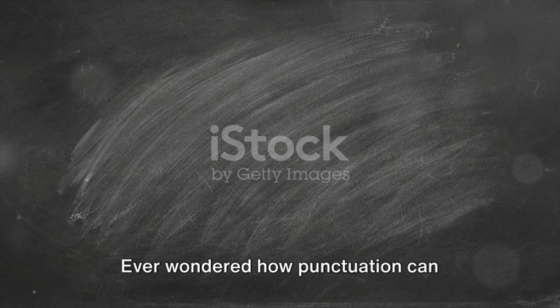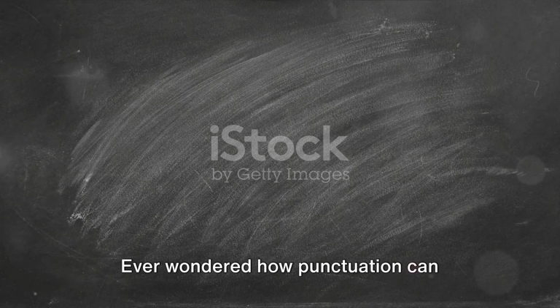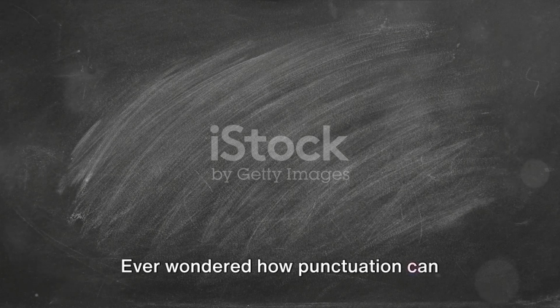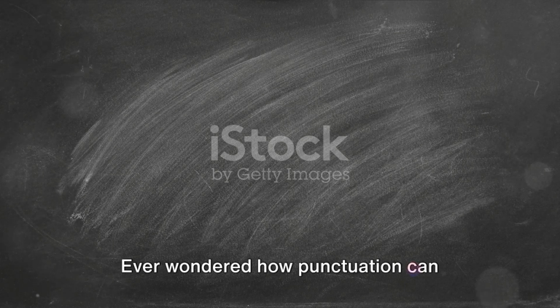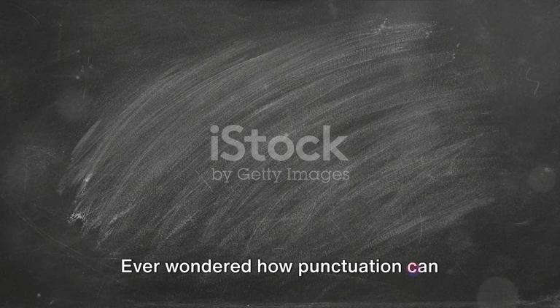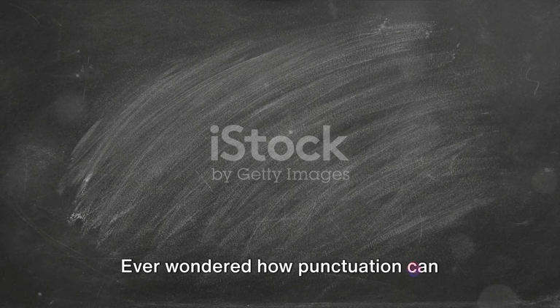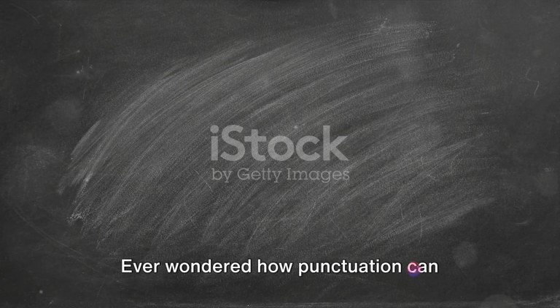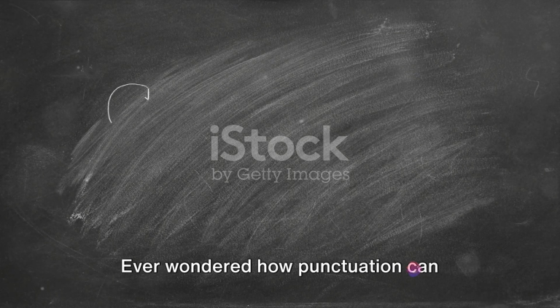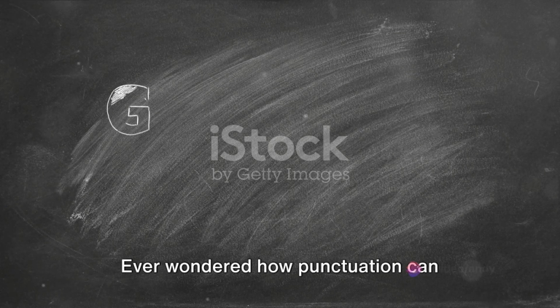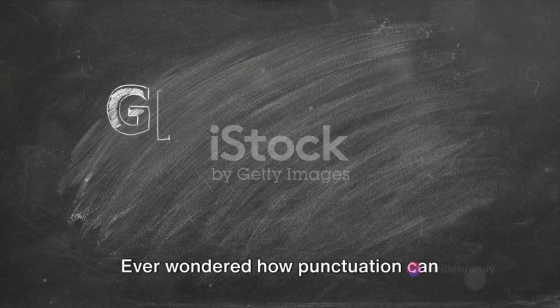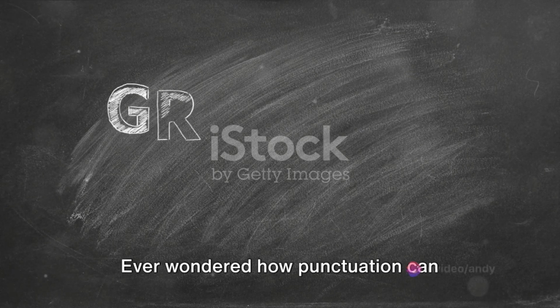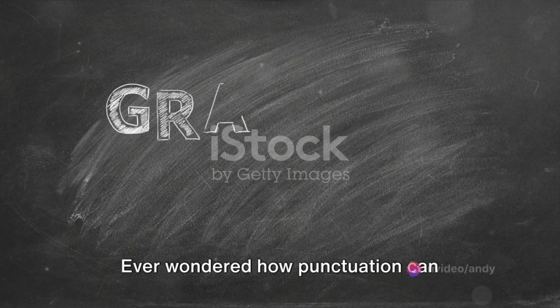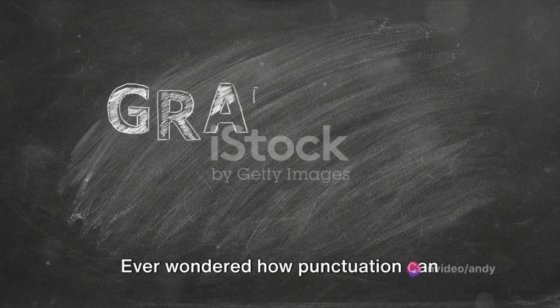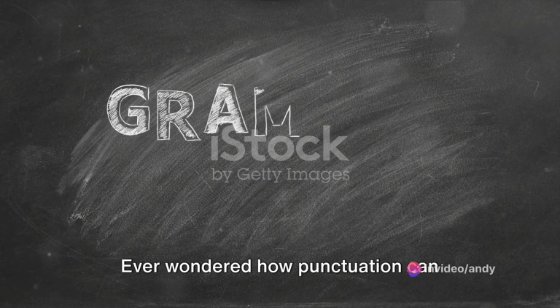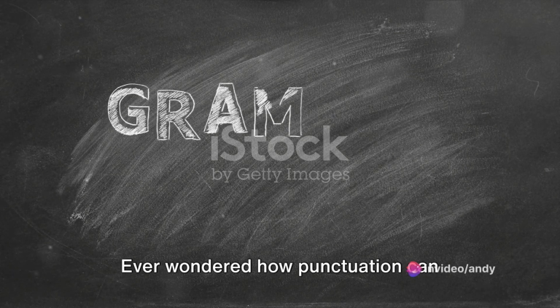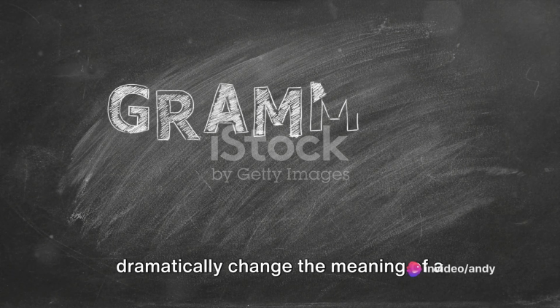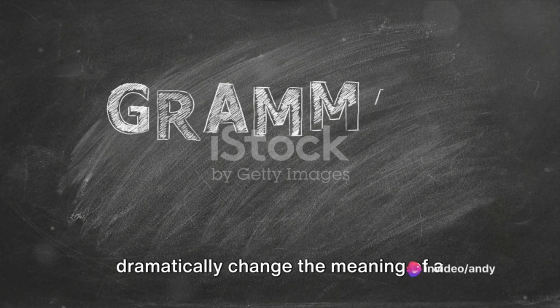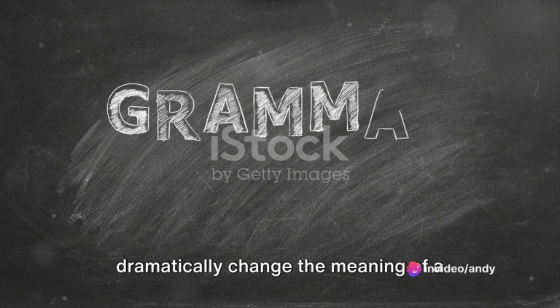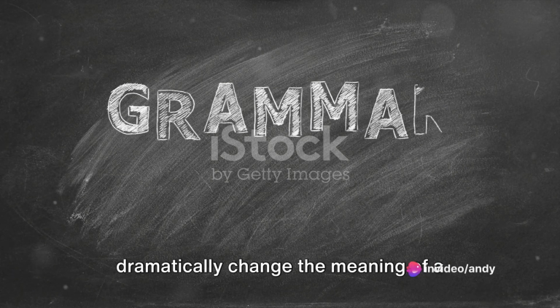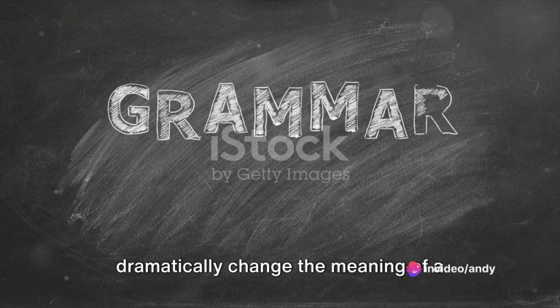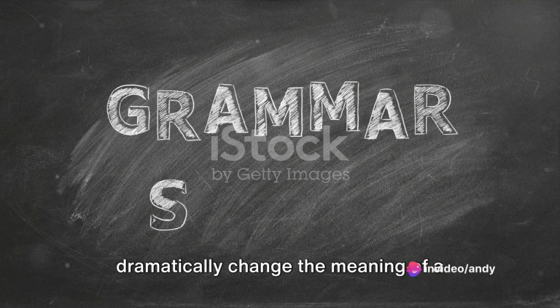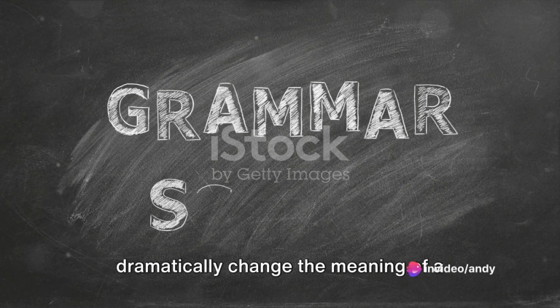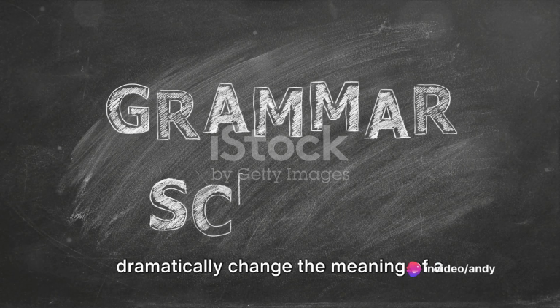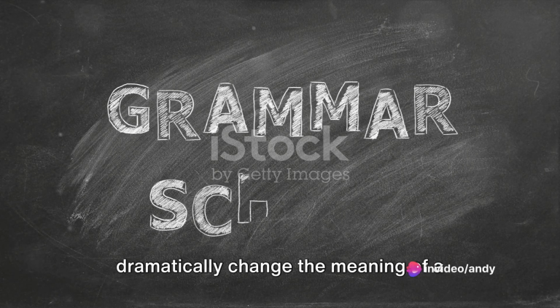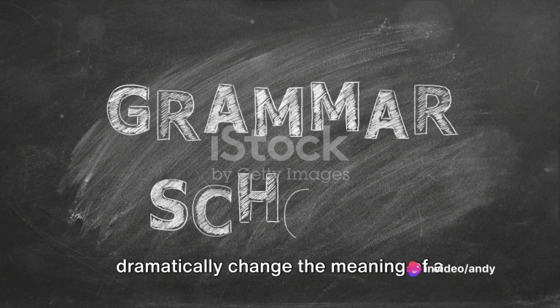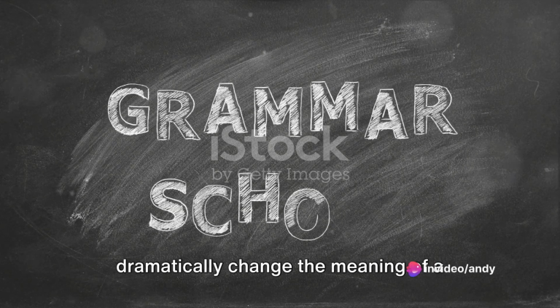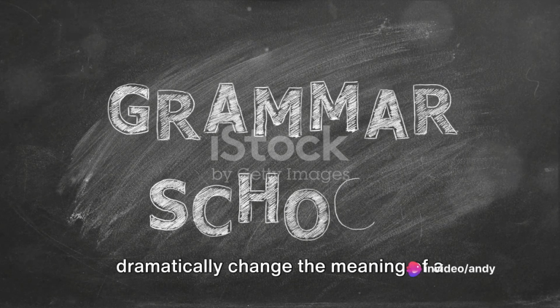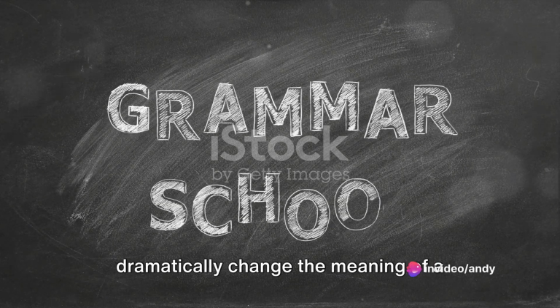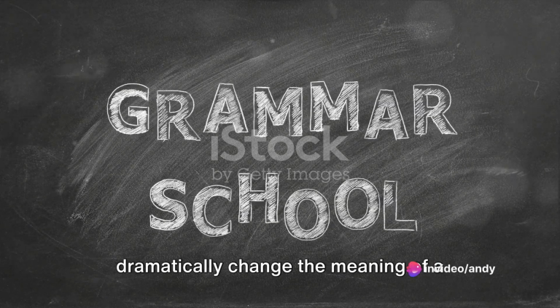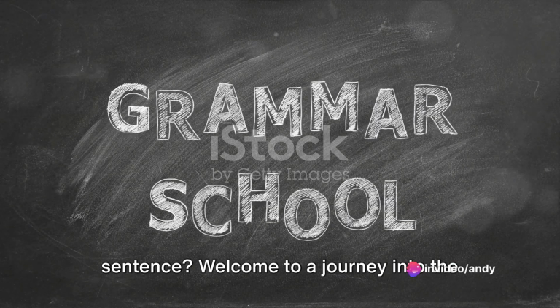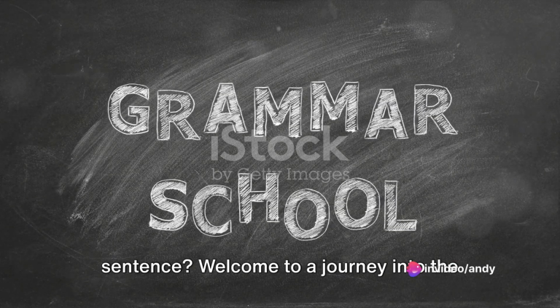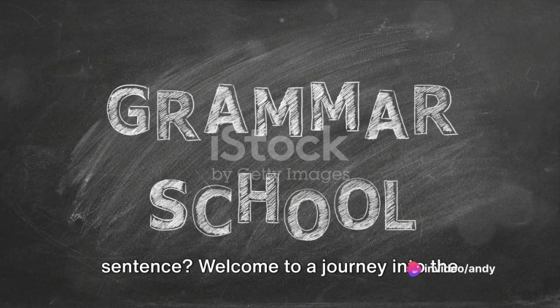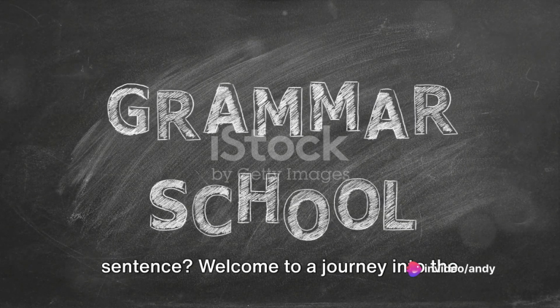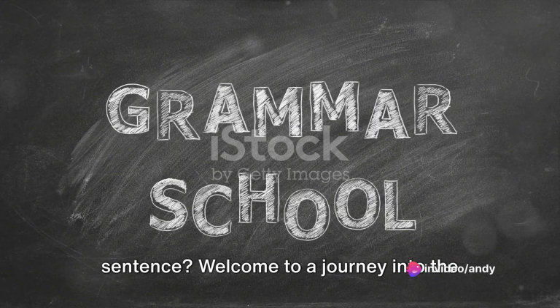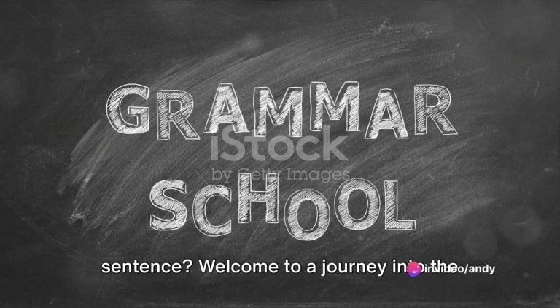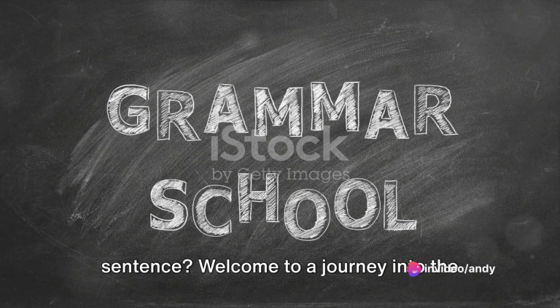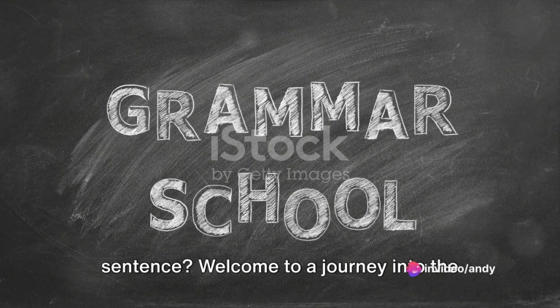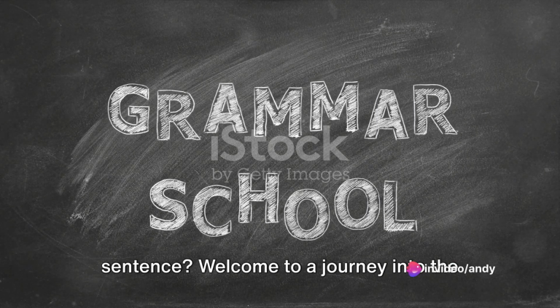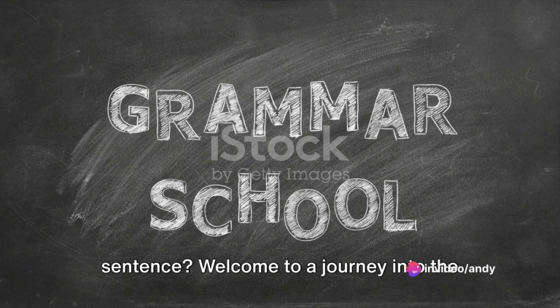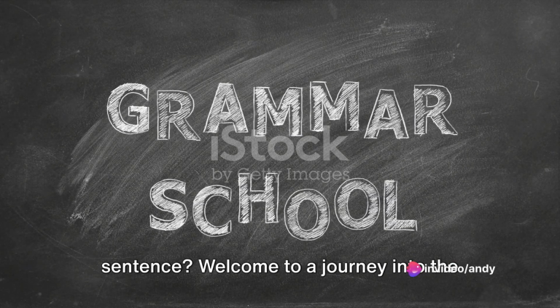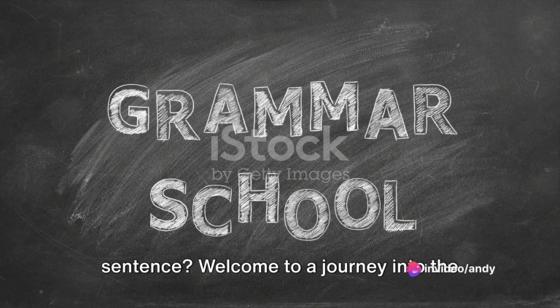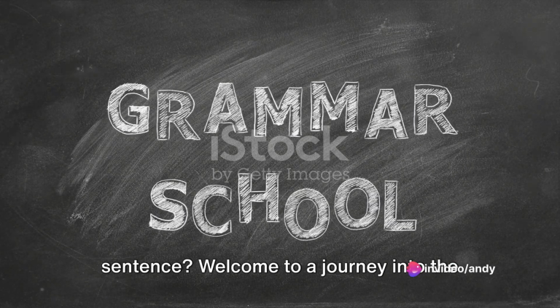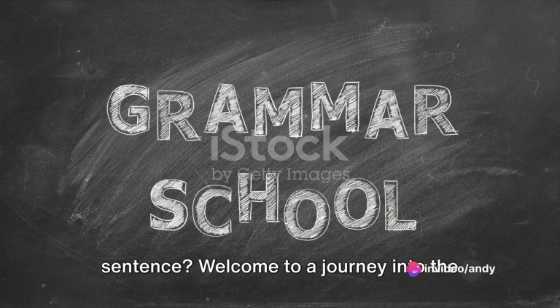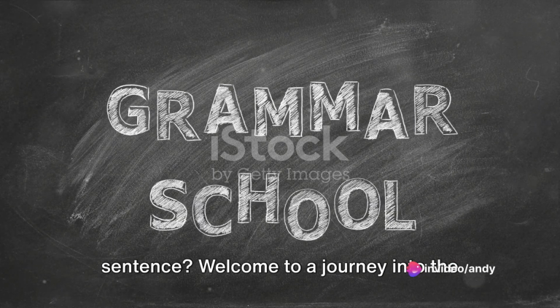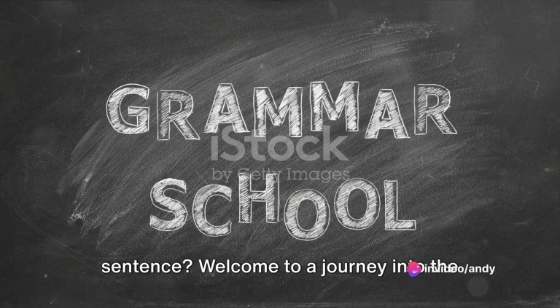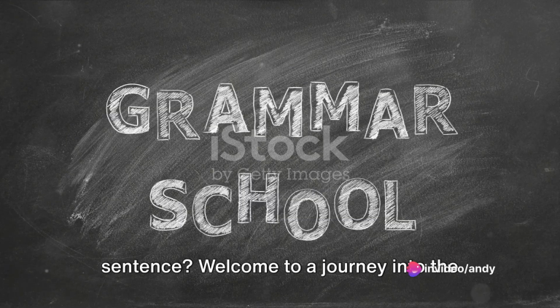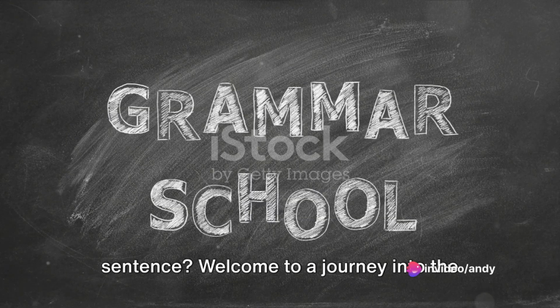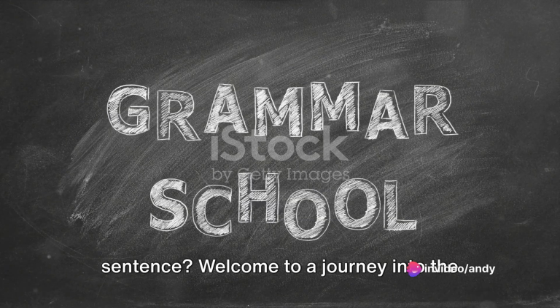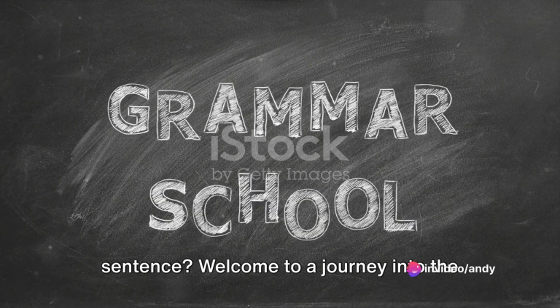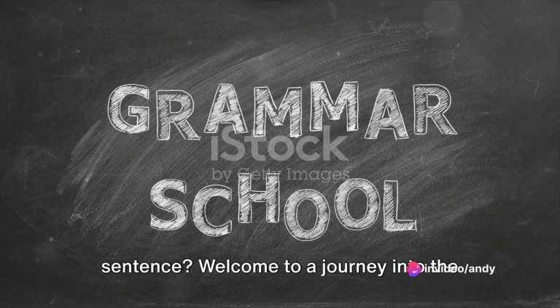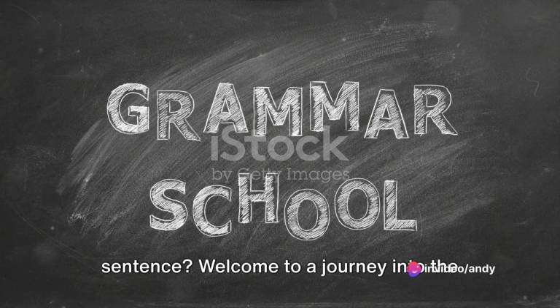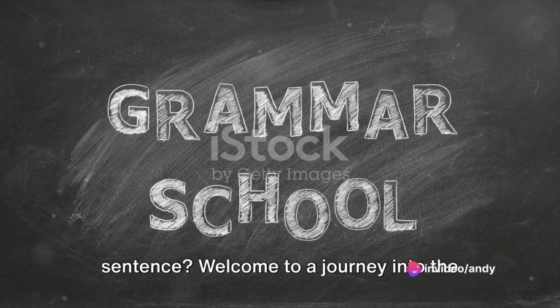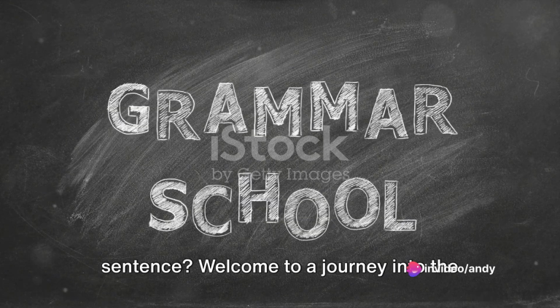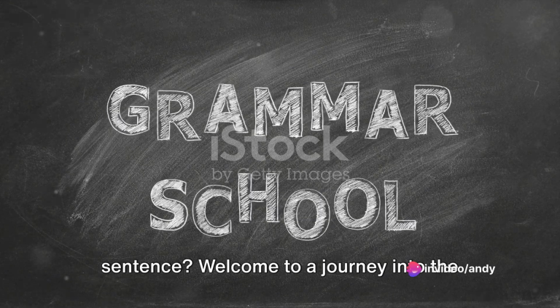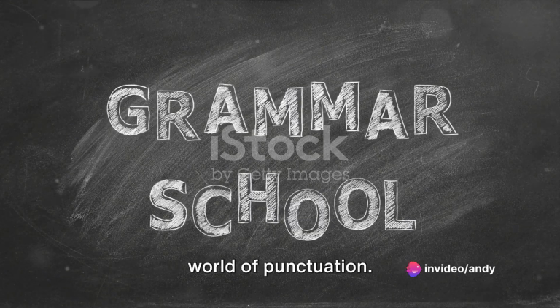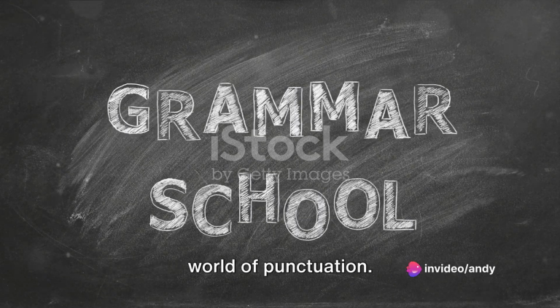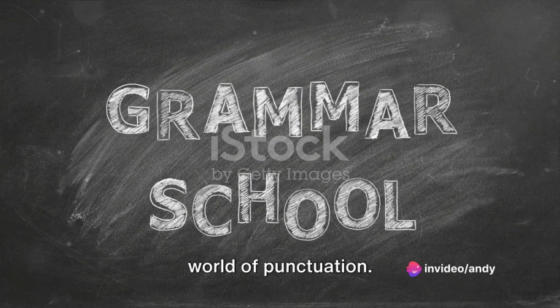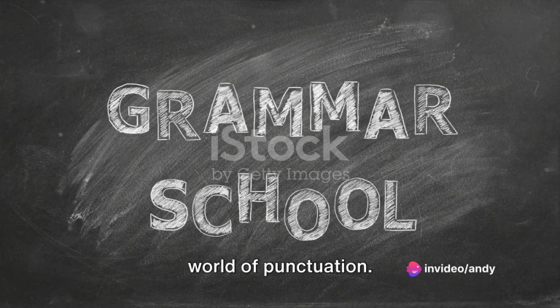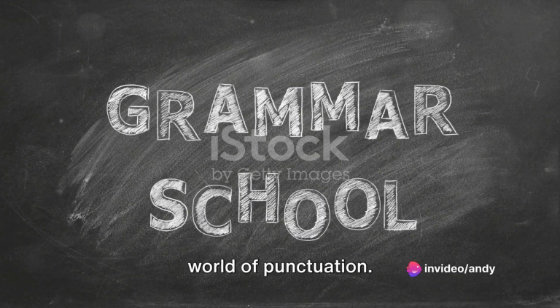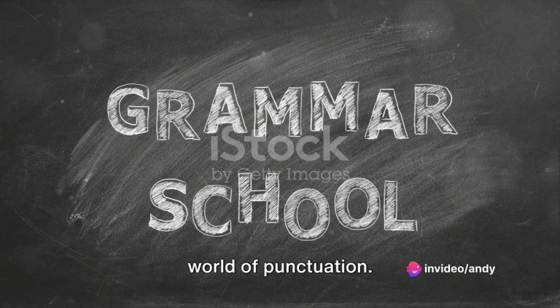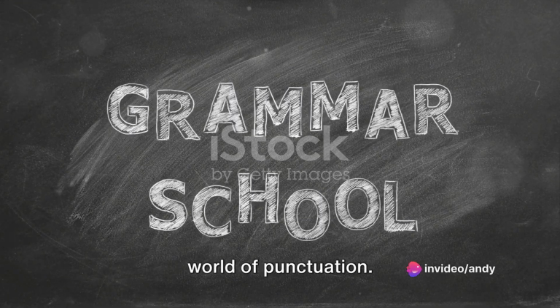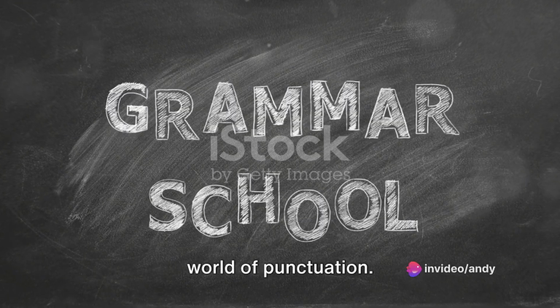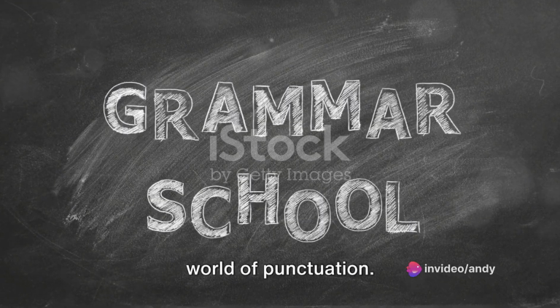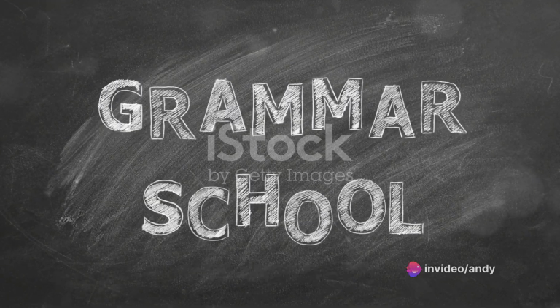Ever wondered how punctuation can dramatically change the meaning of a sentence? Welcome to a journey into the world of punctuation.